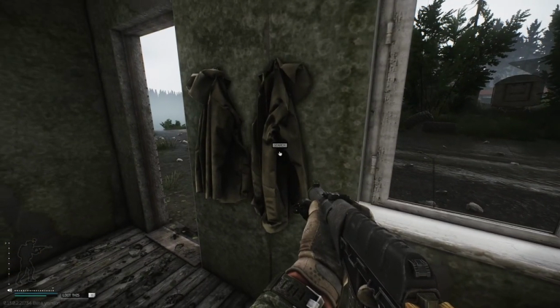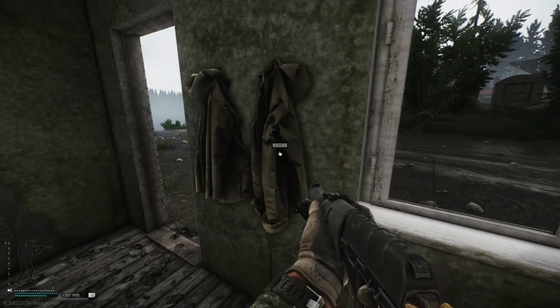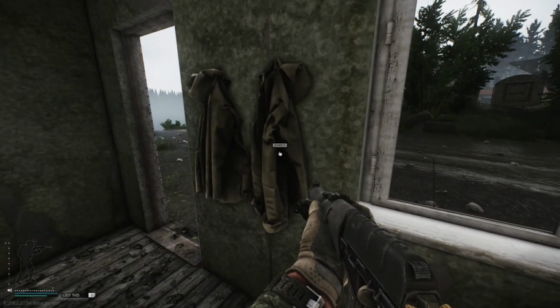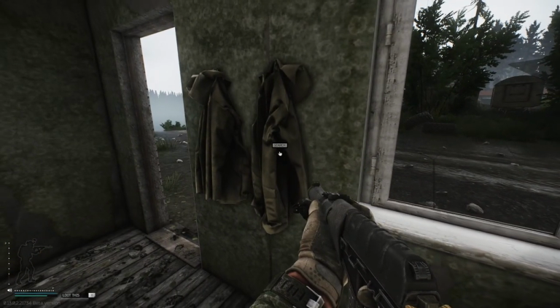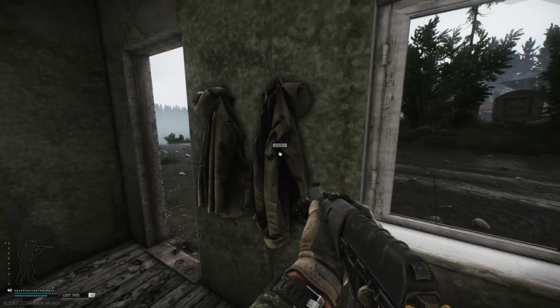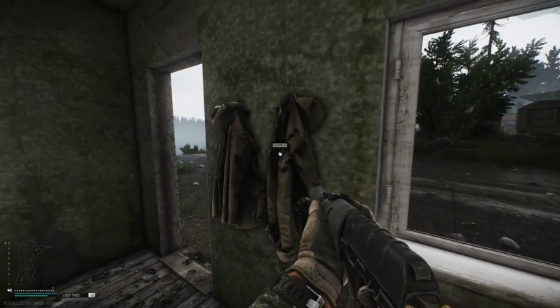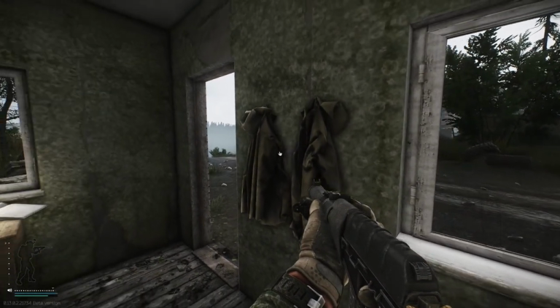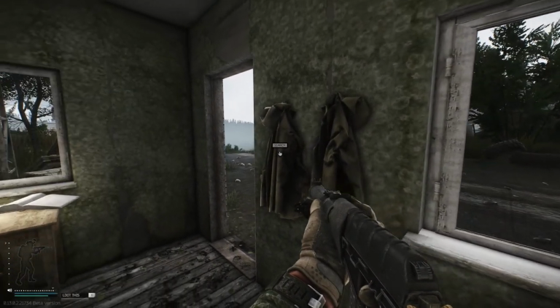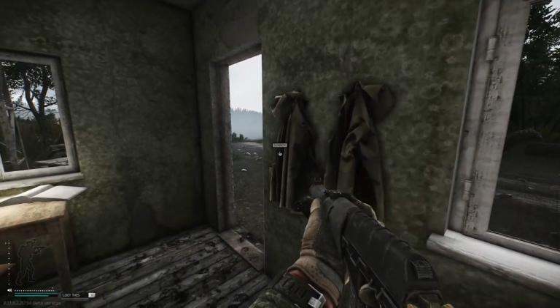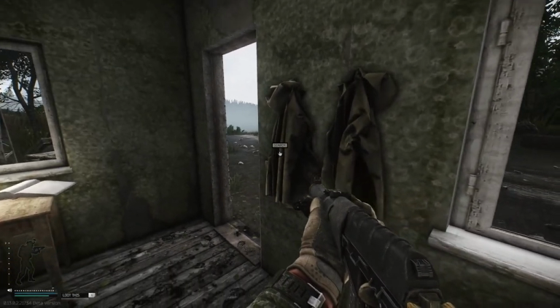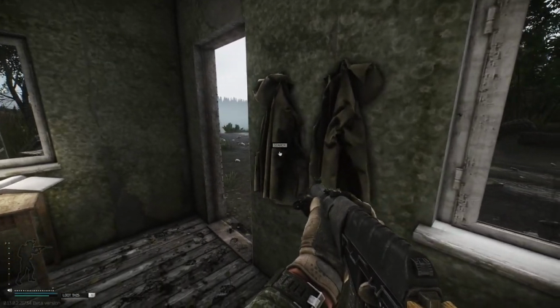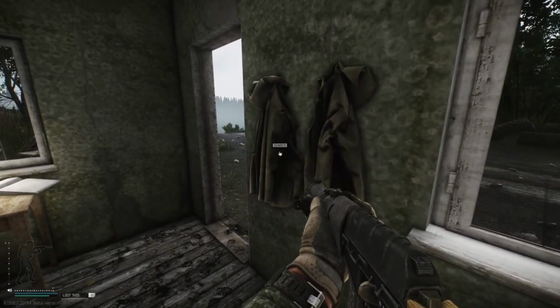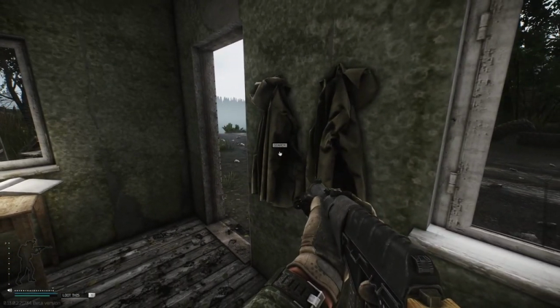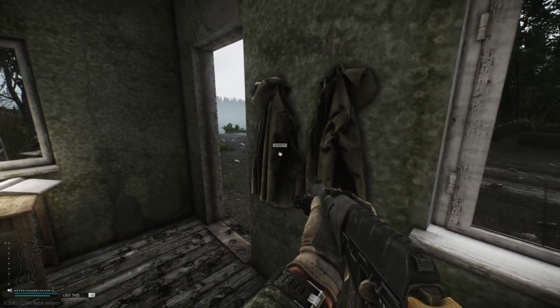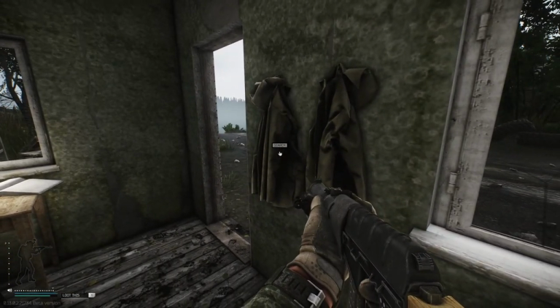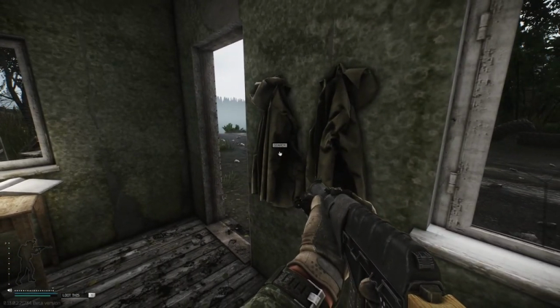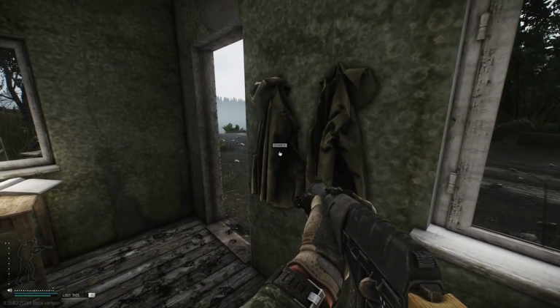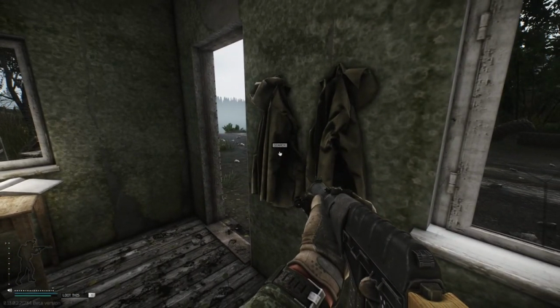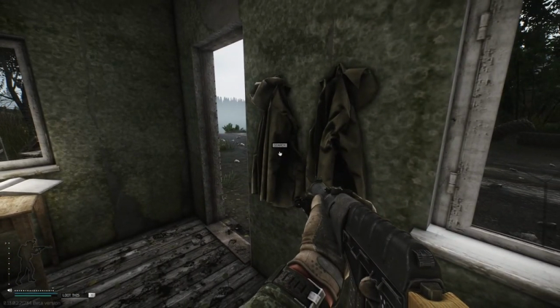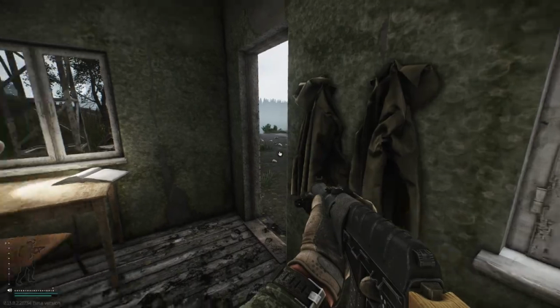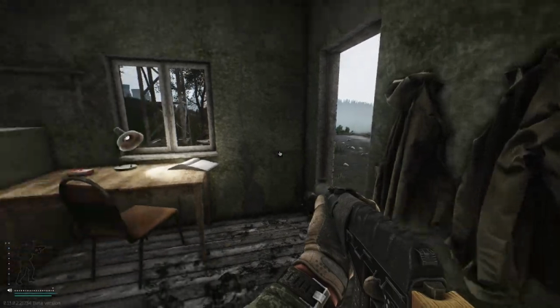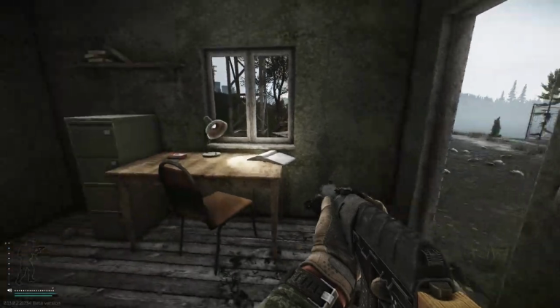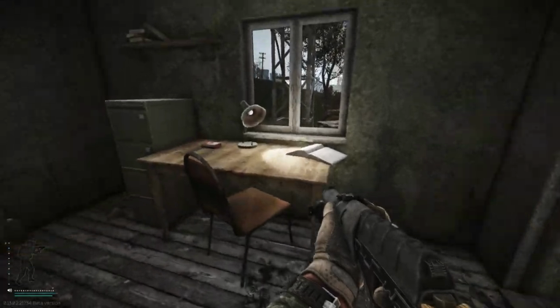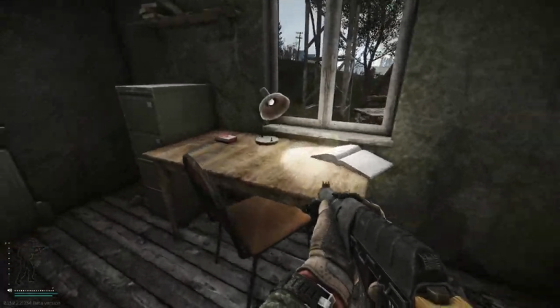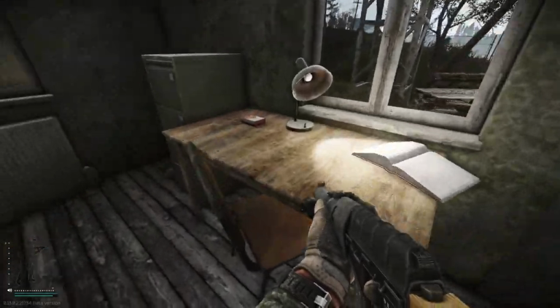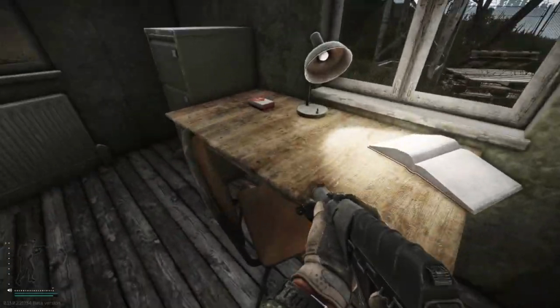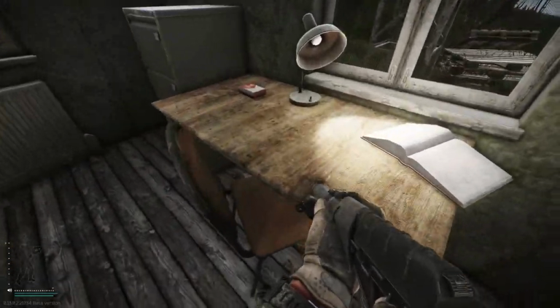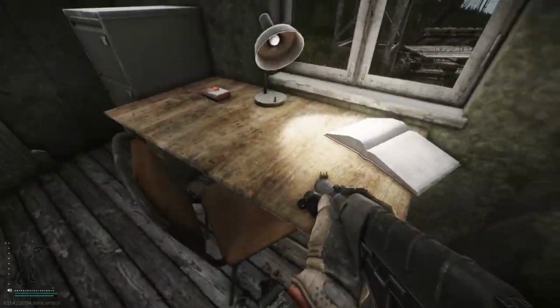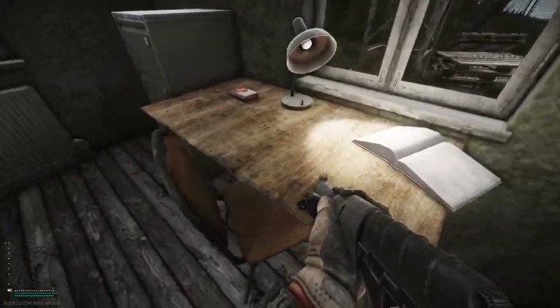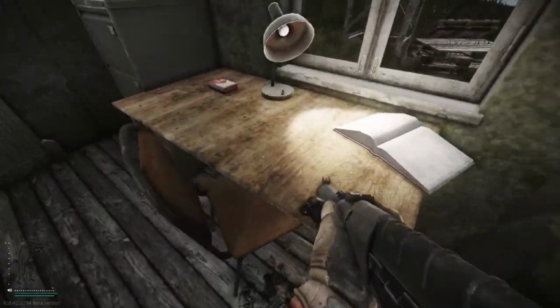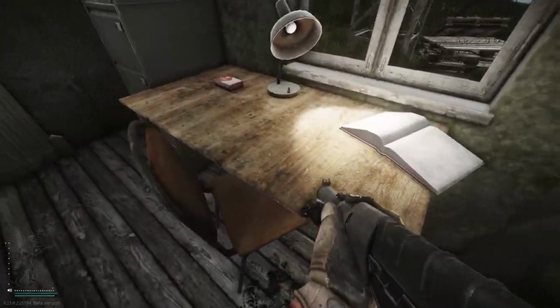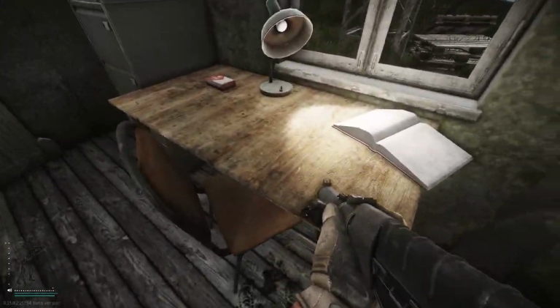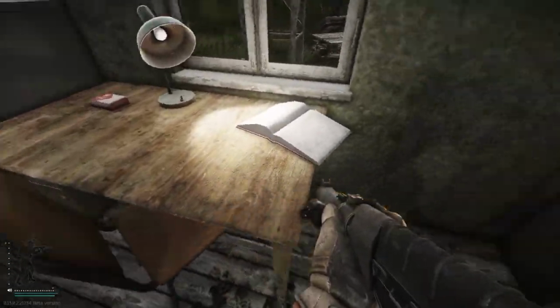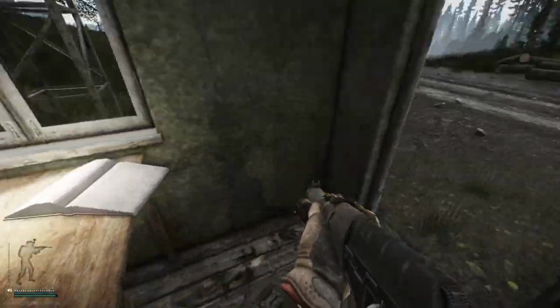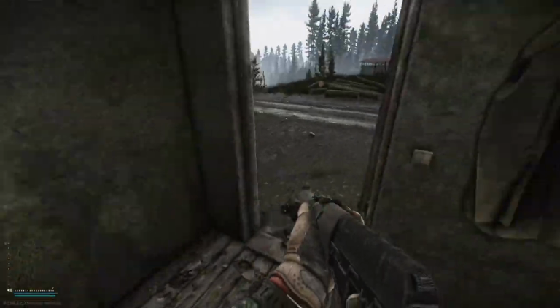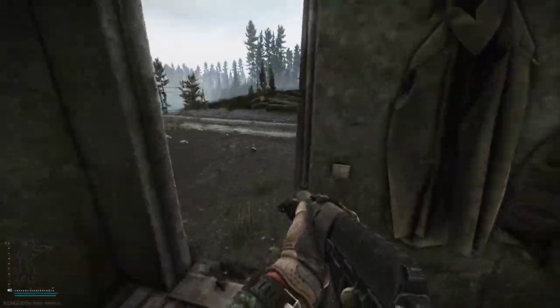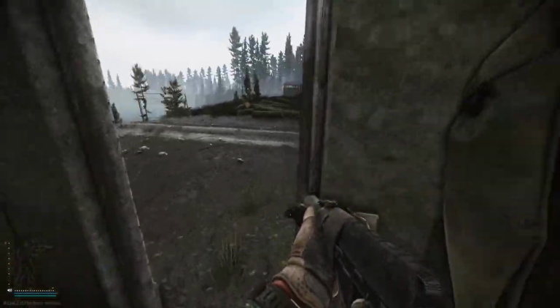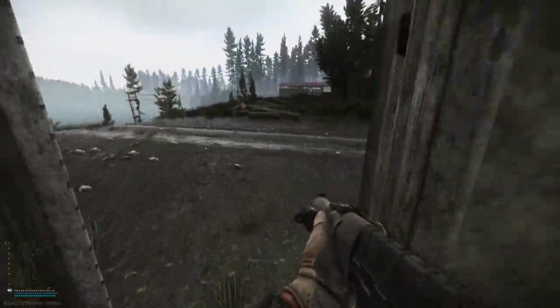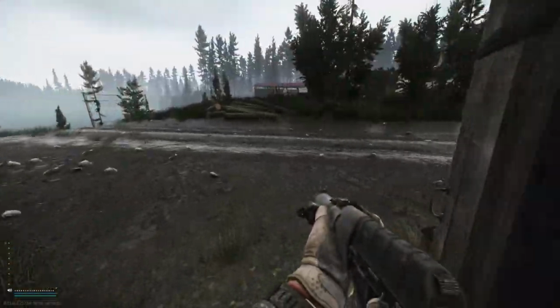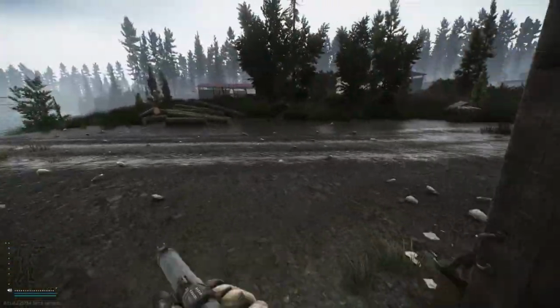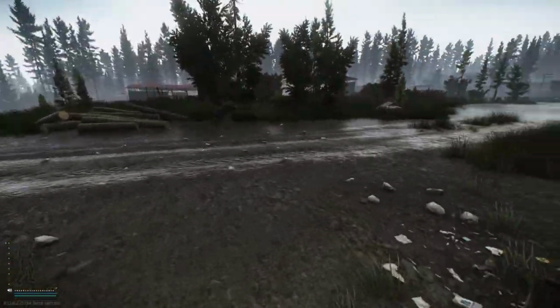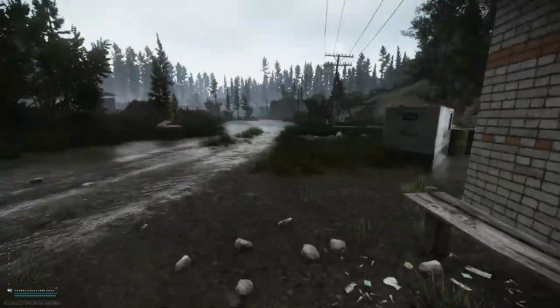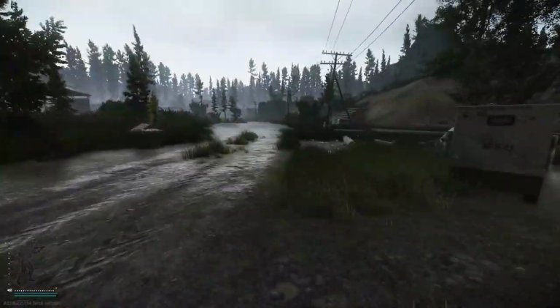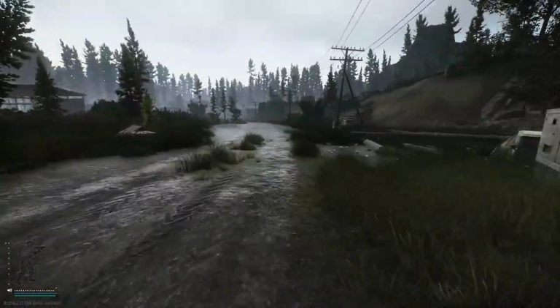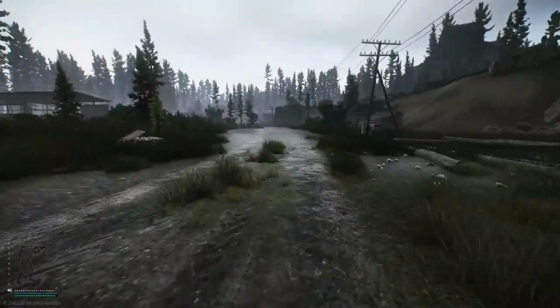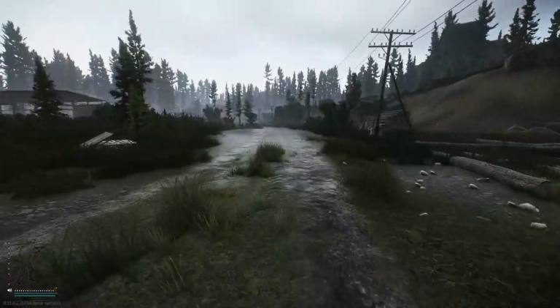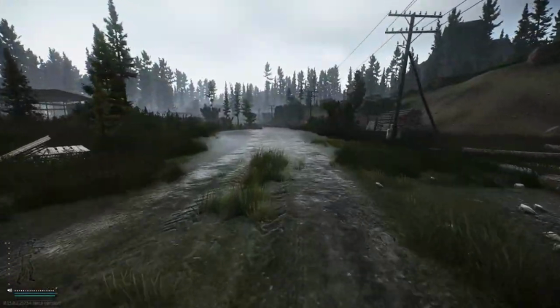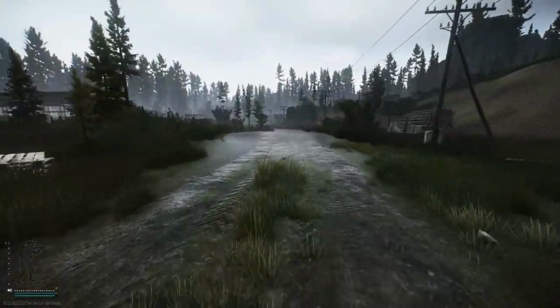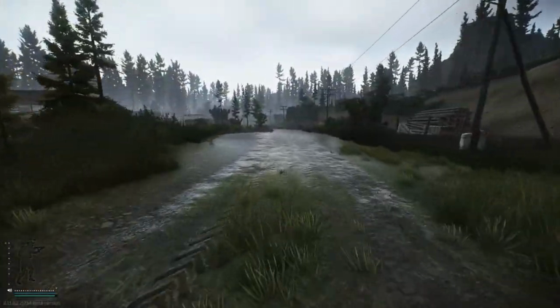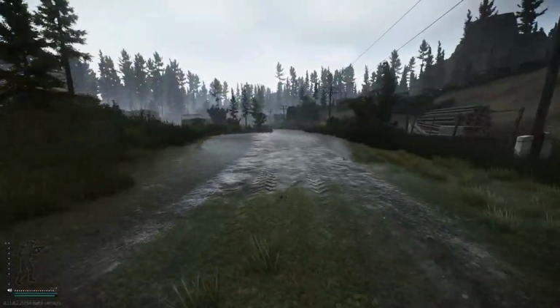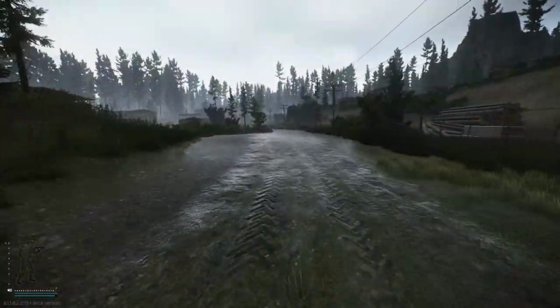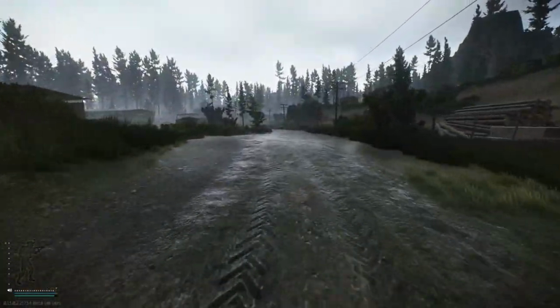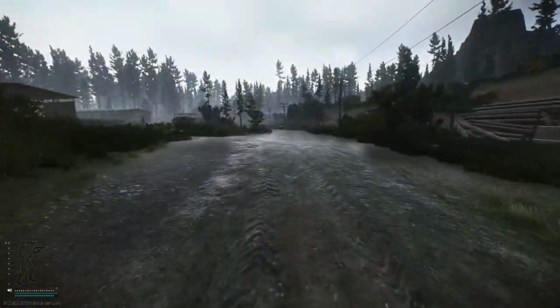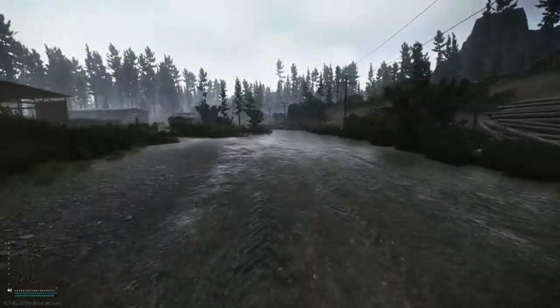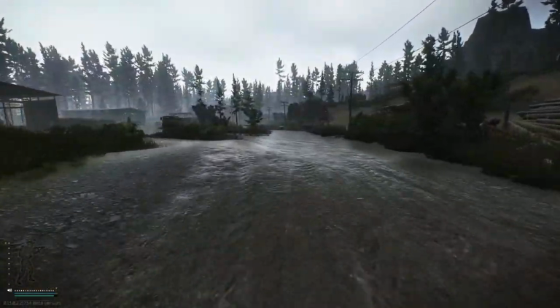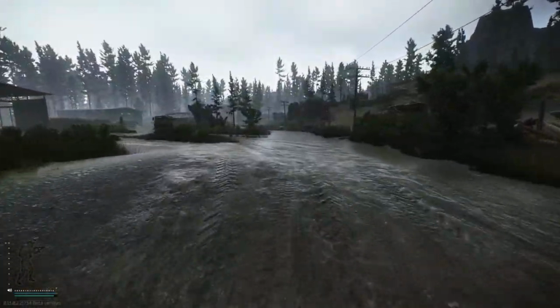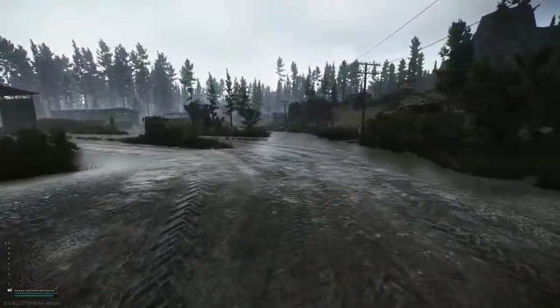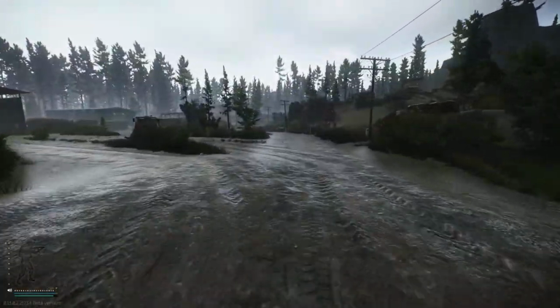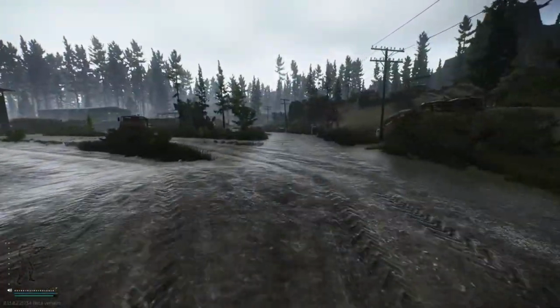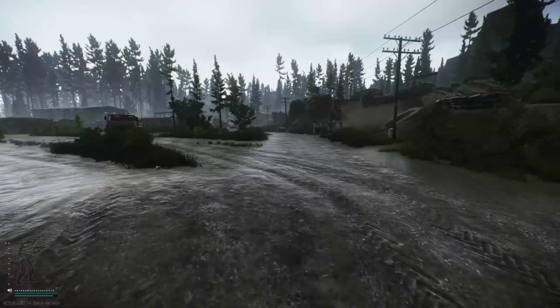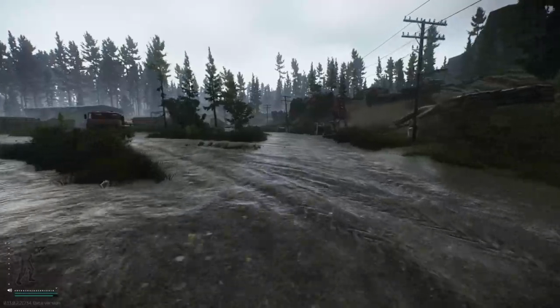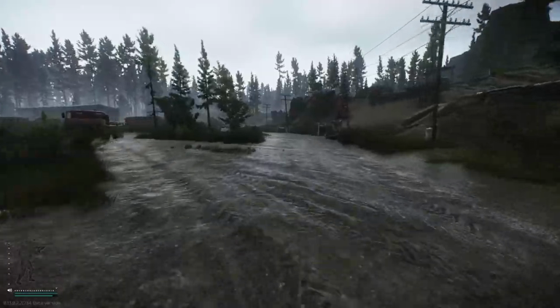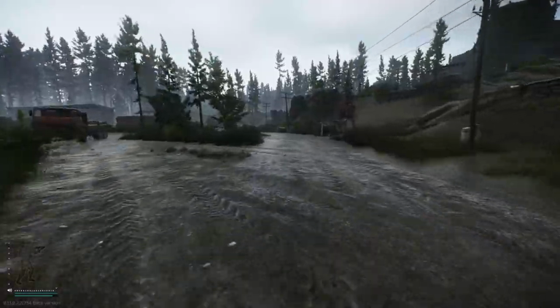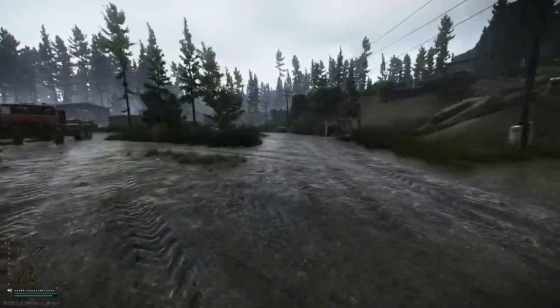Whilst you're in this building, make sure you always check this desk because there's a chance for the violet key card, which is a very high value item.